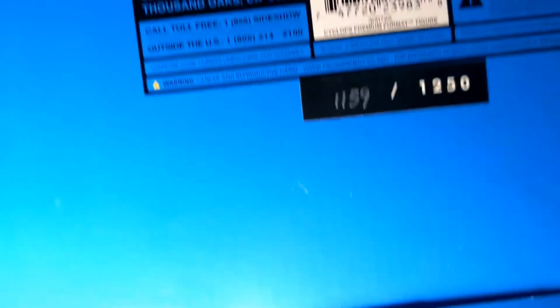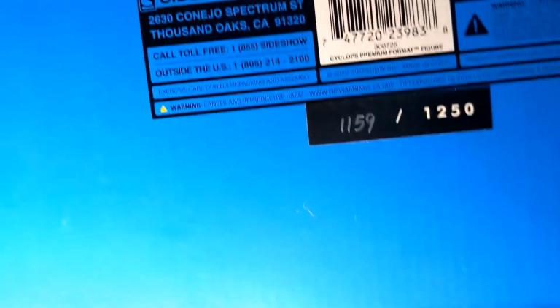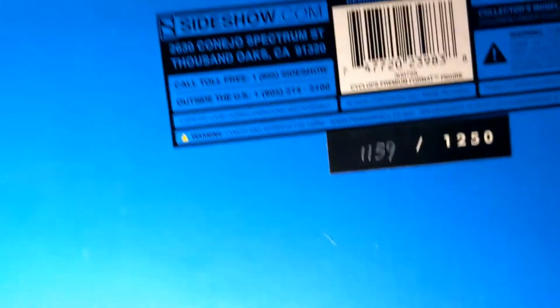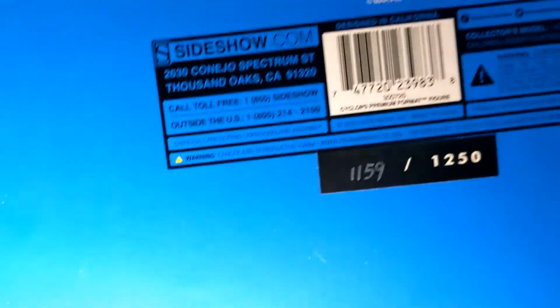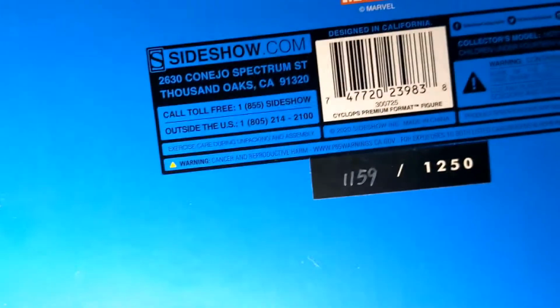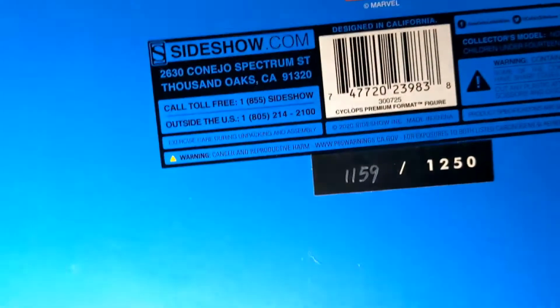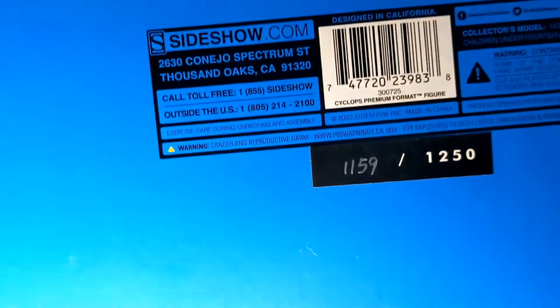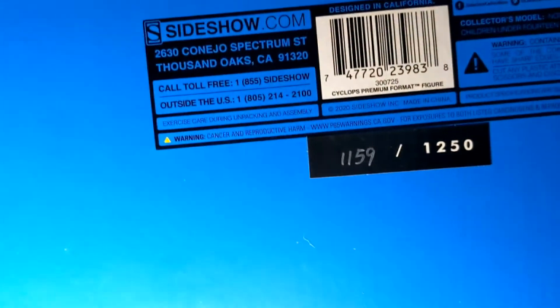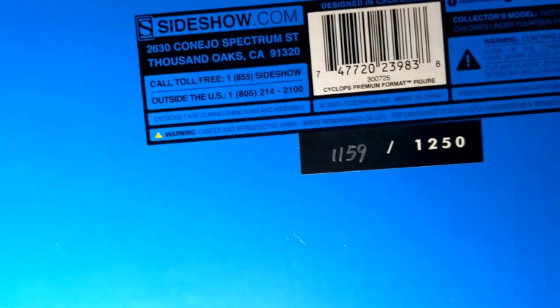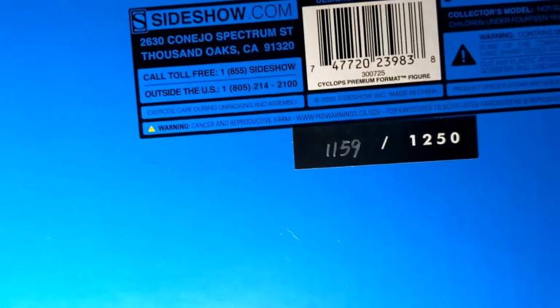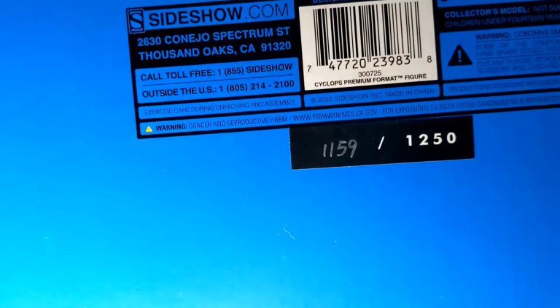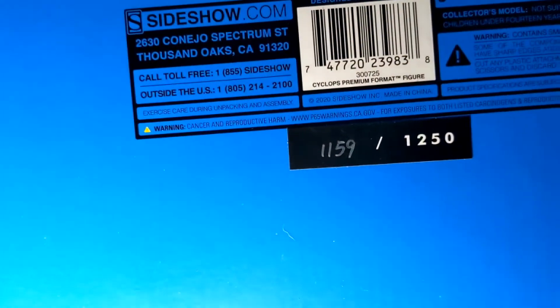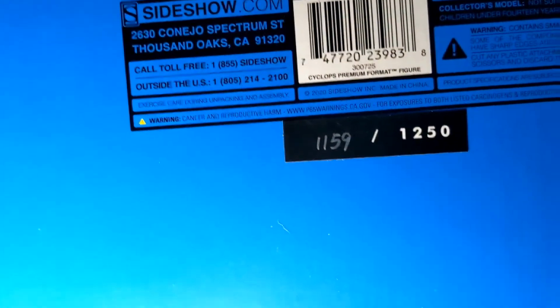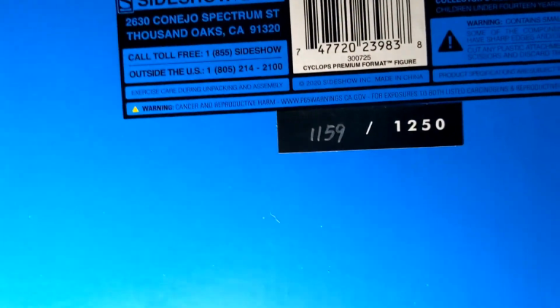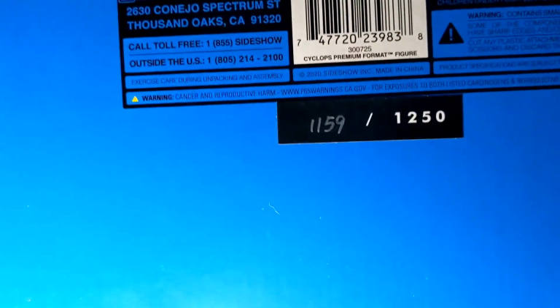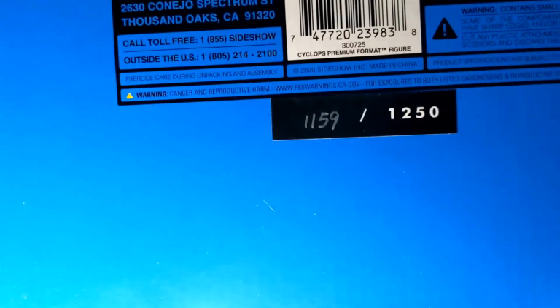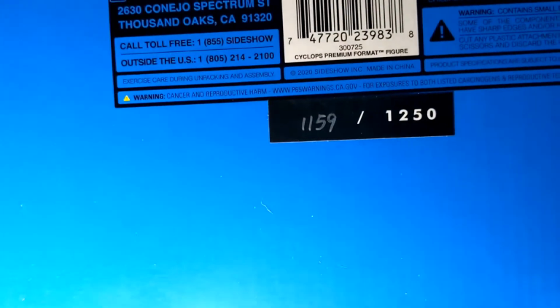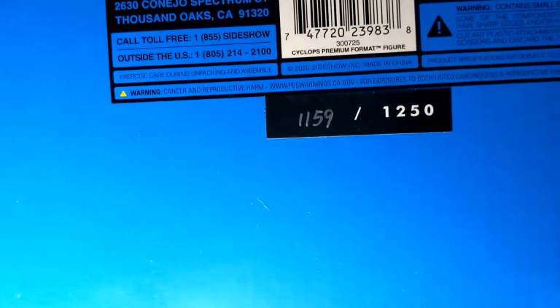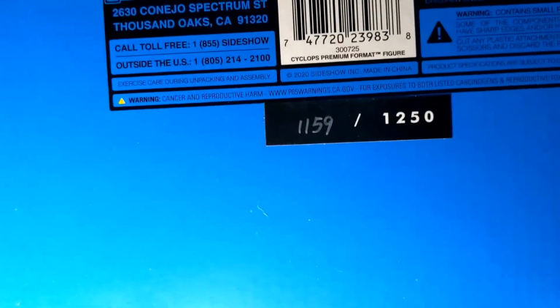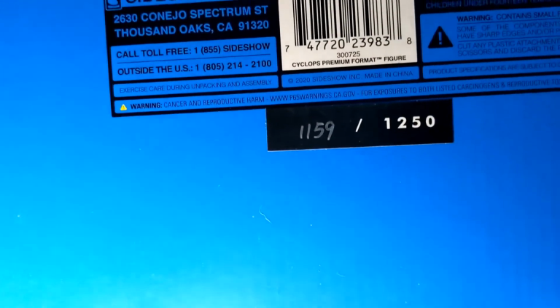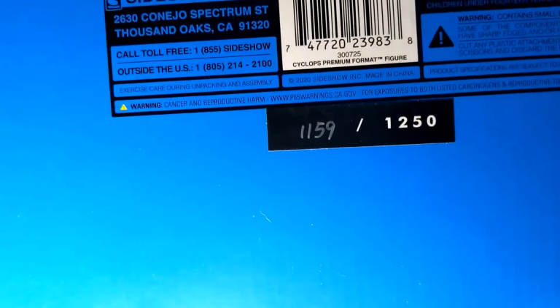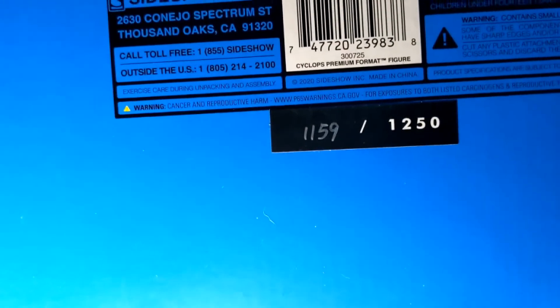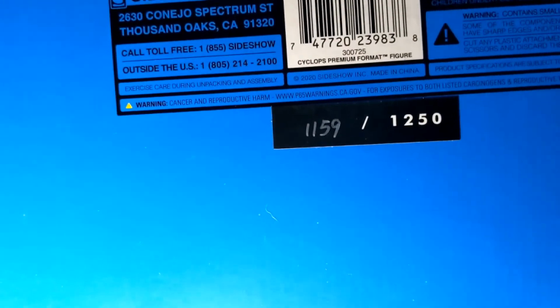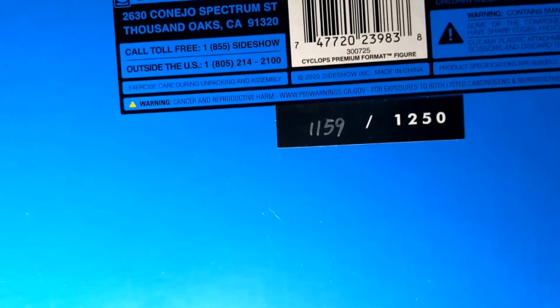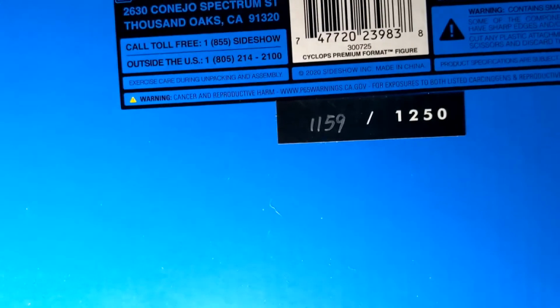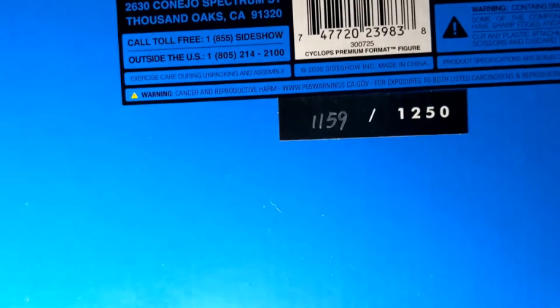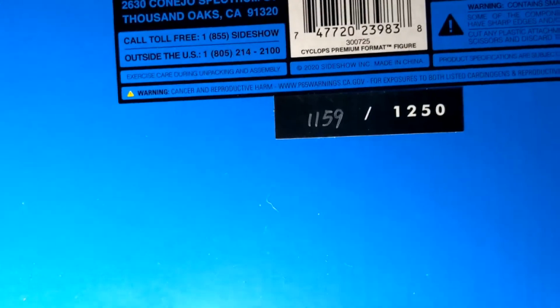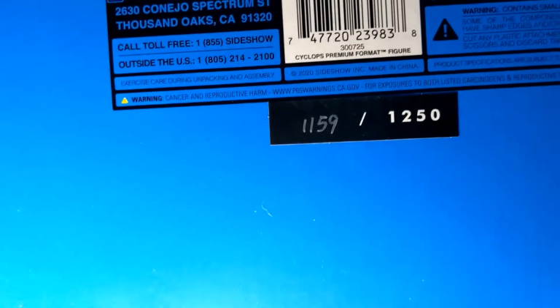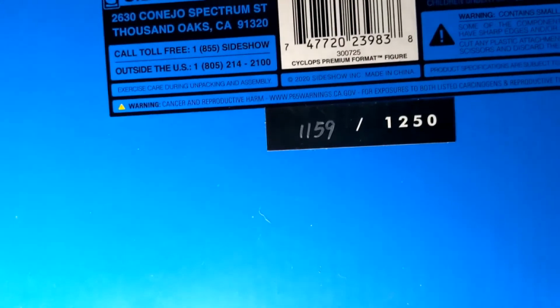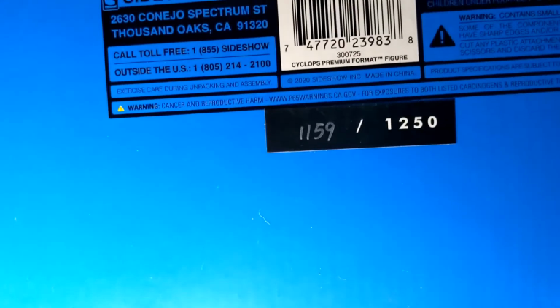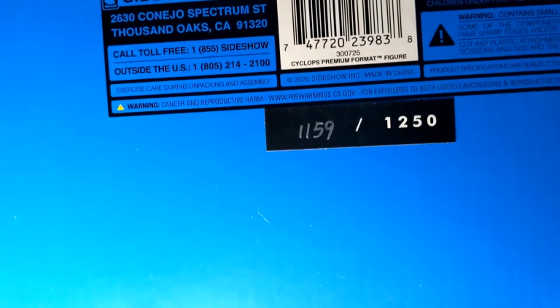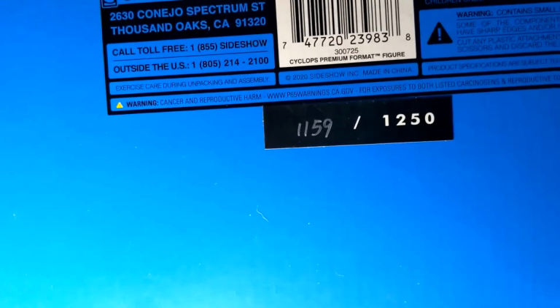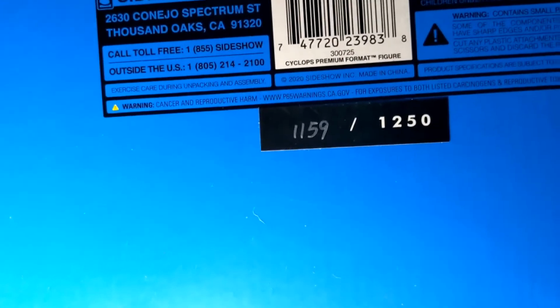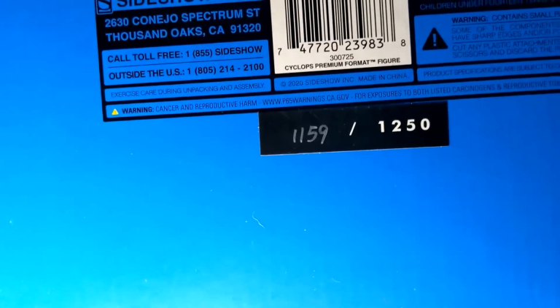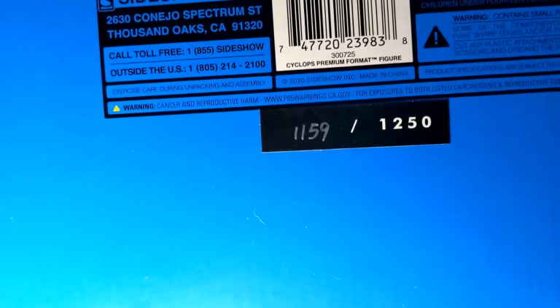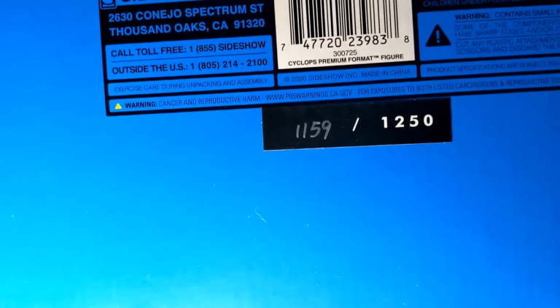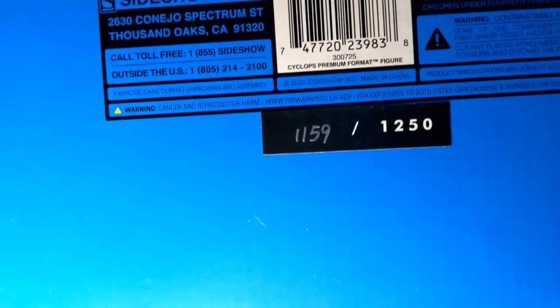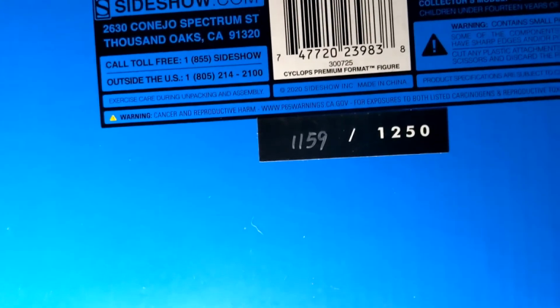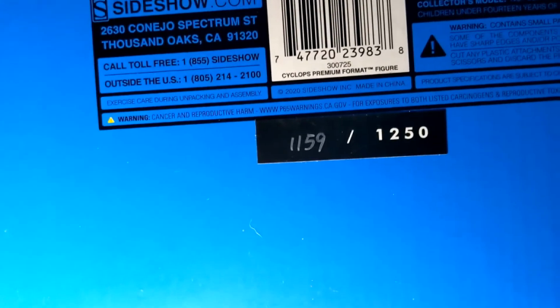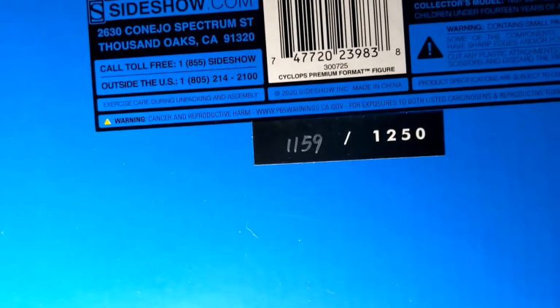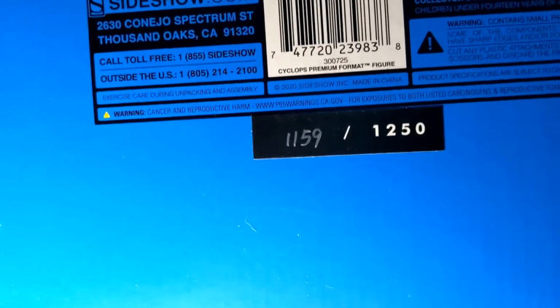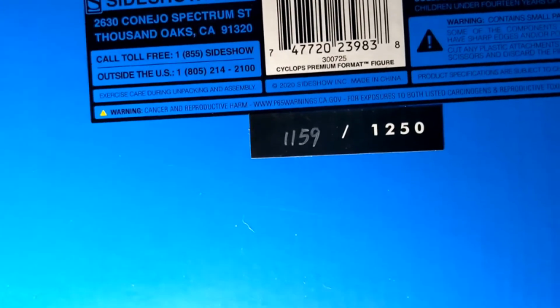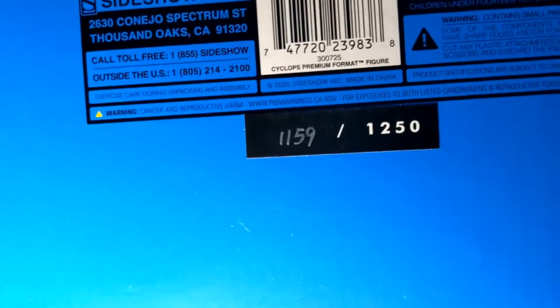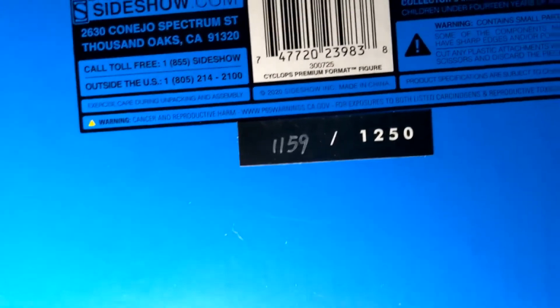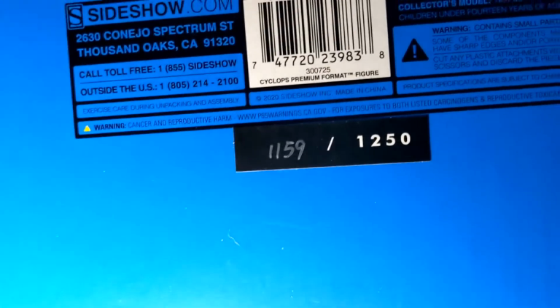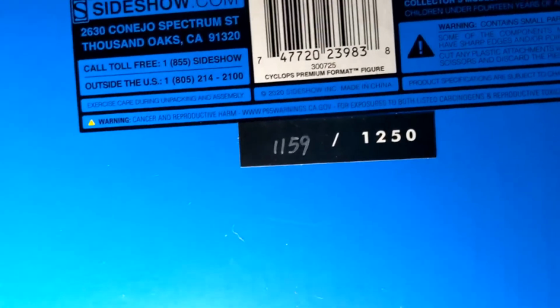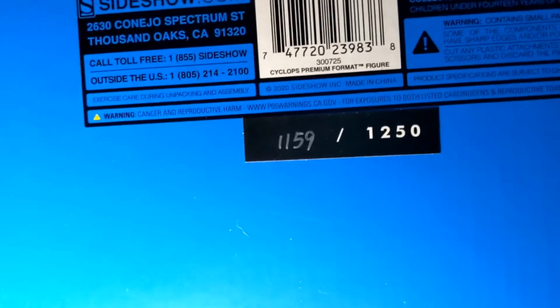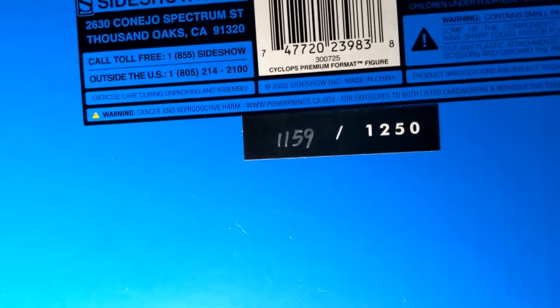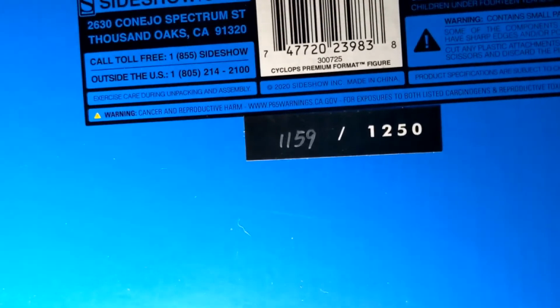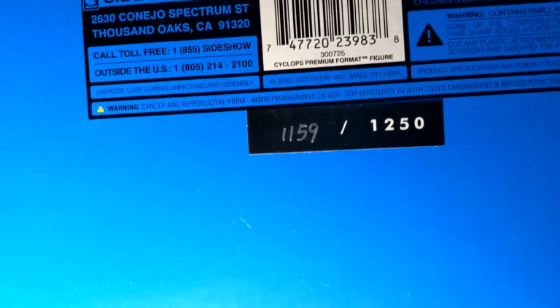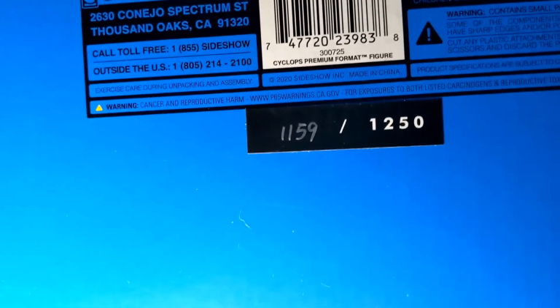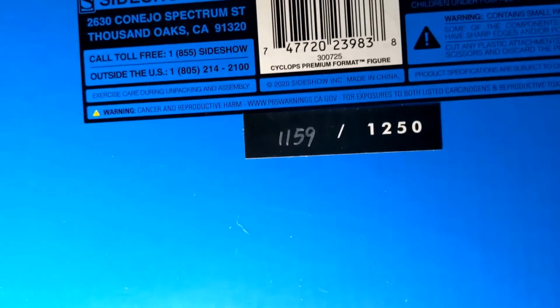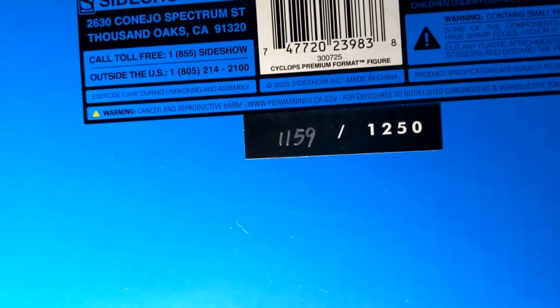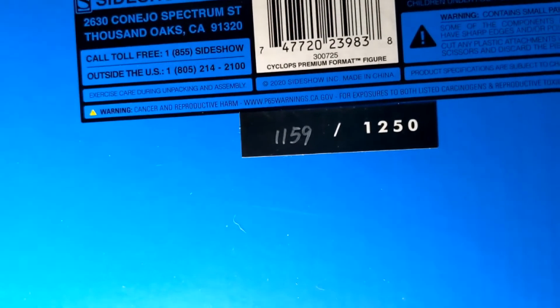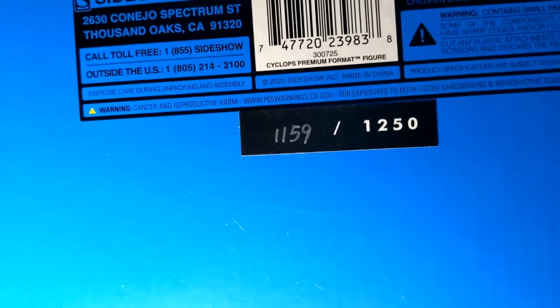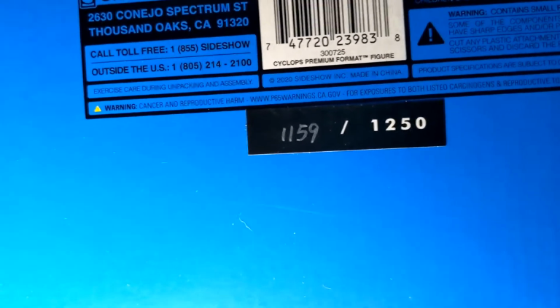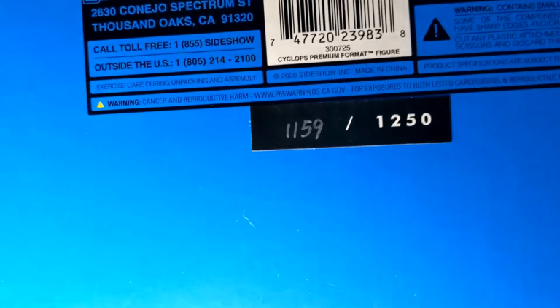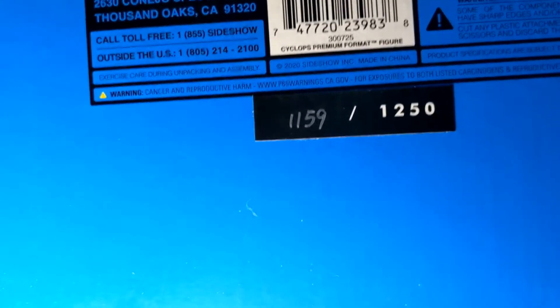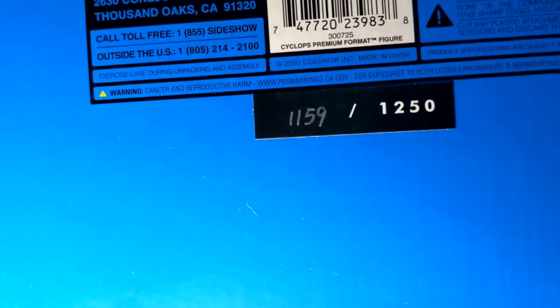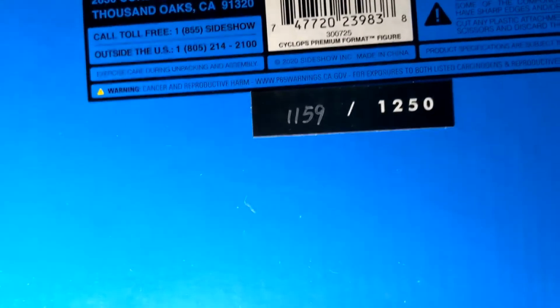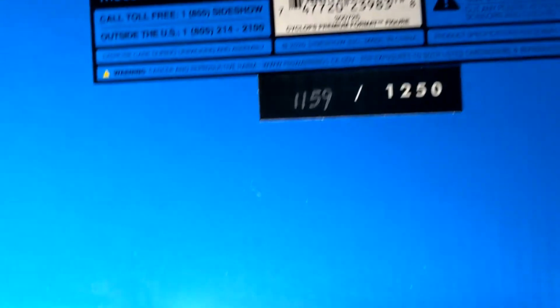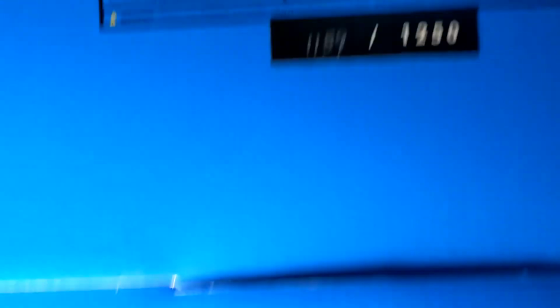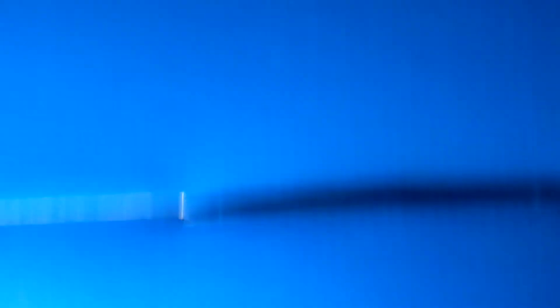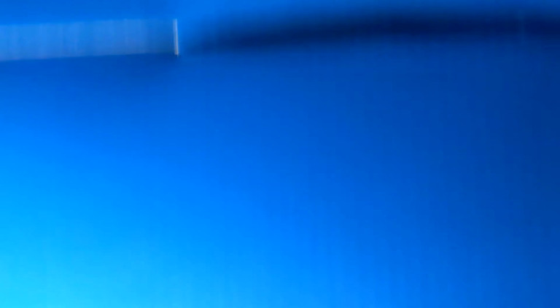The edition size is 1159 out of 1250, so this is pretty much almost out of stock.